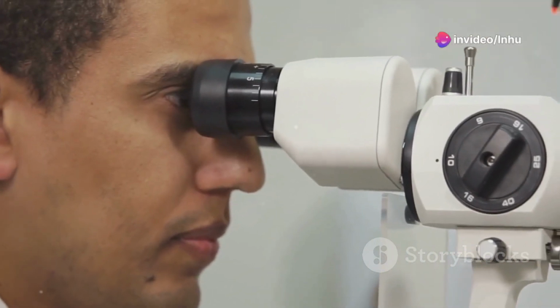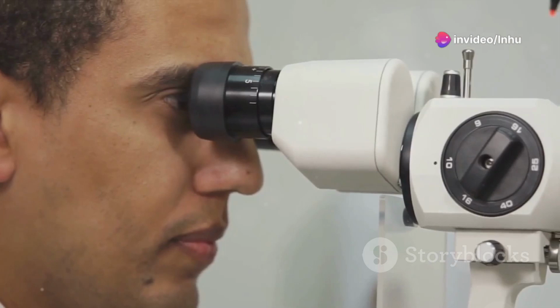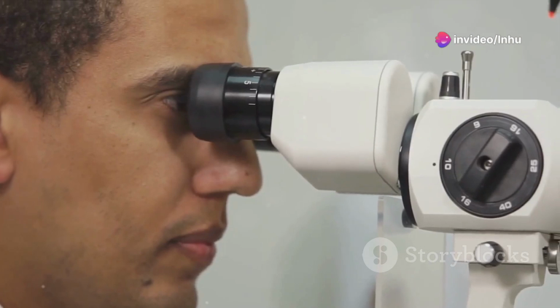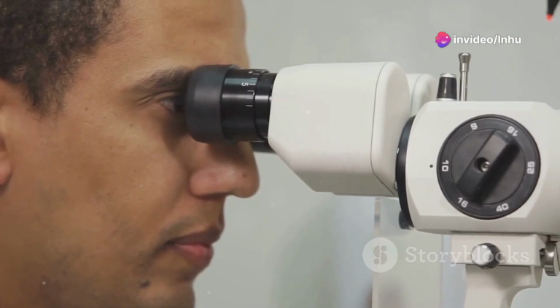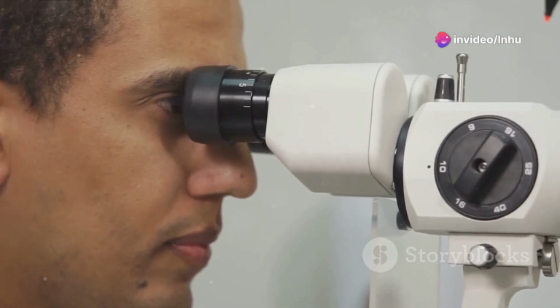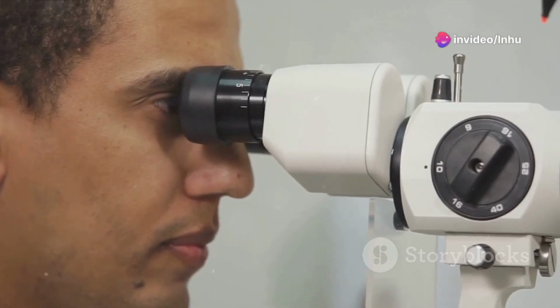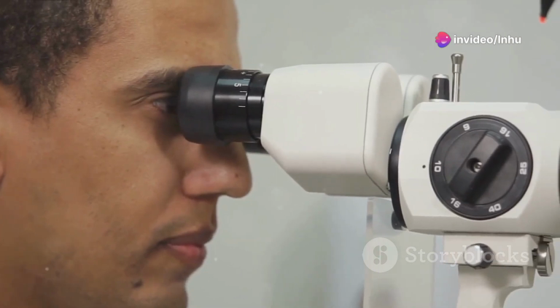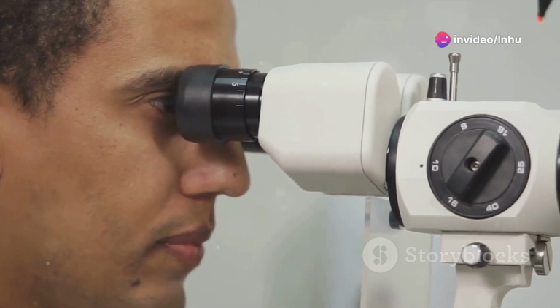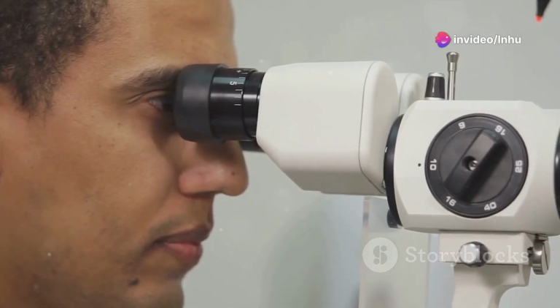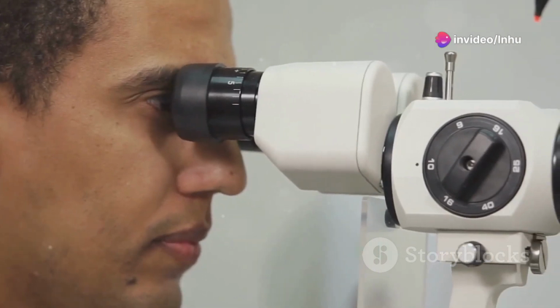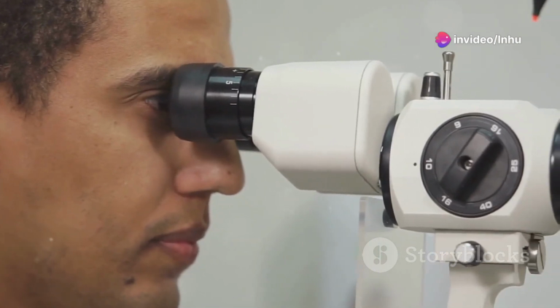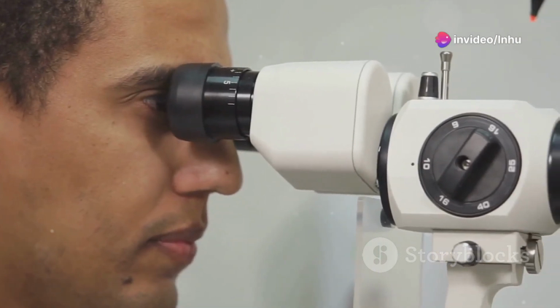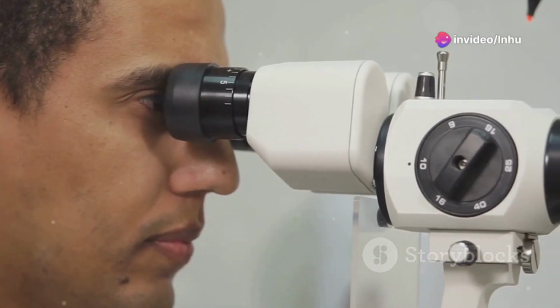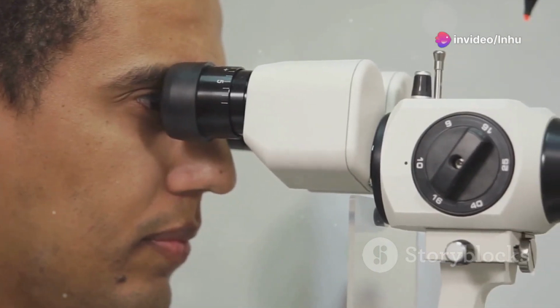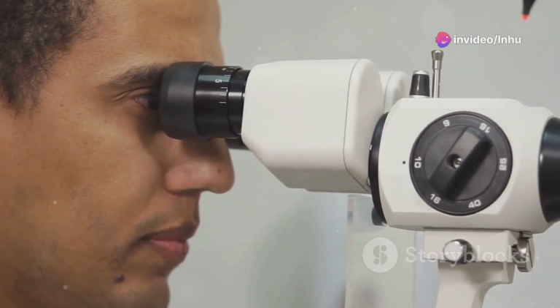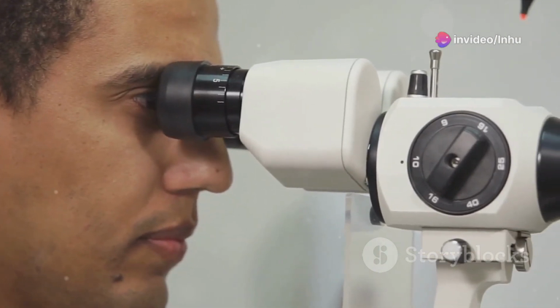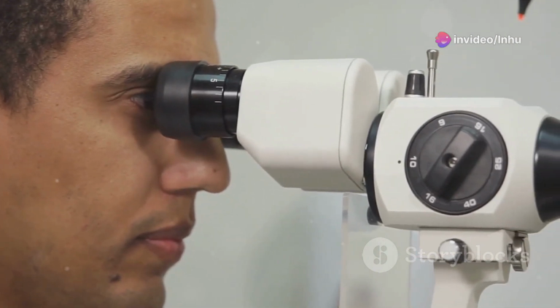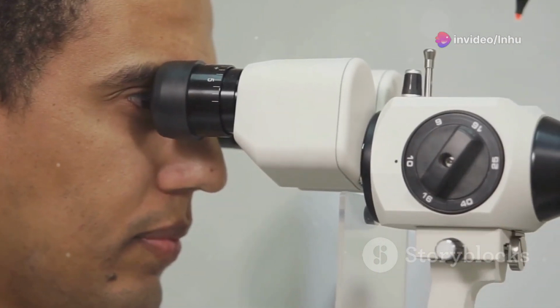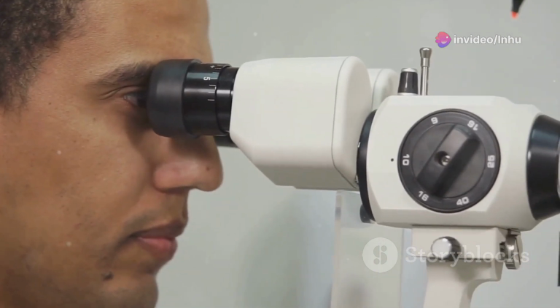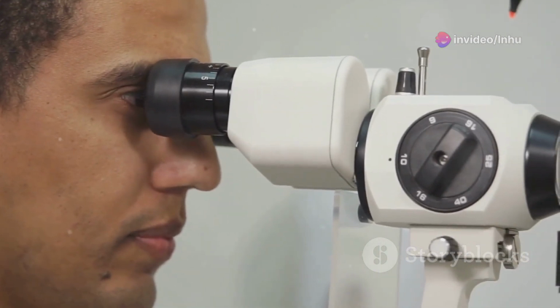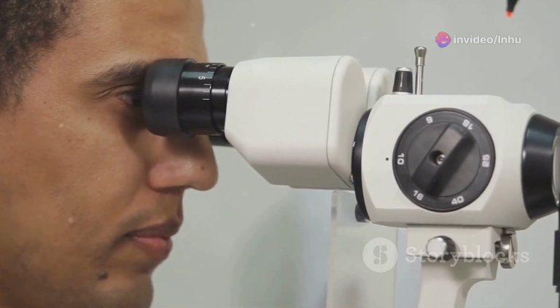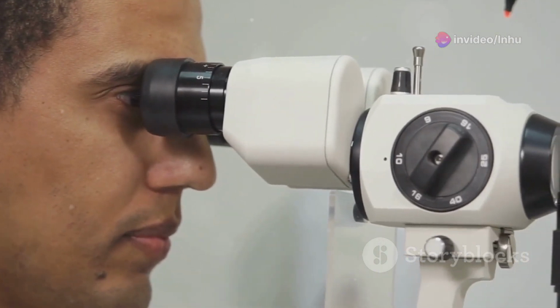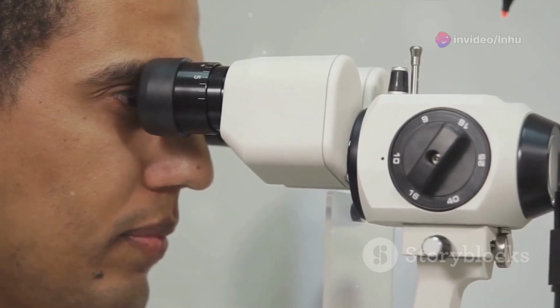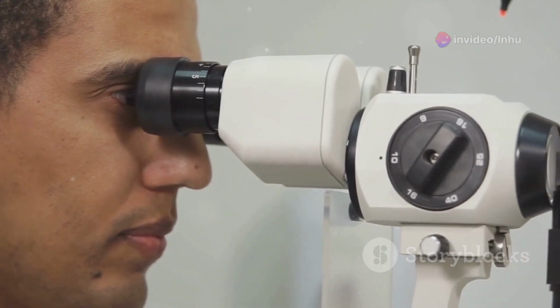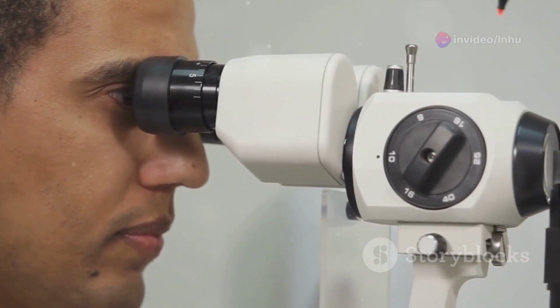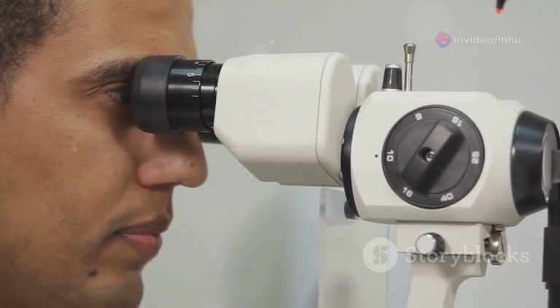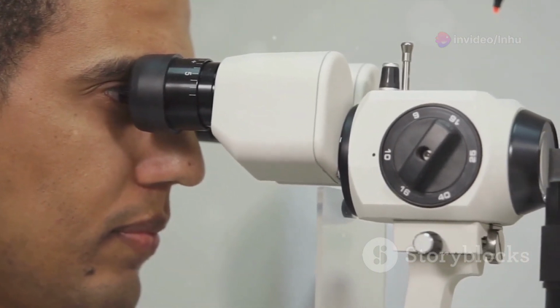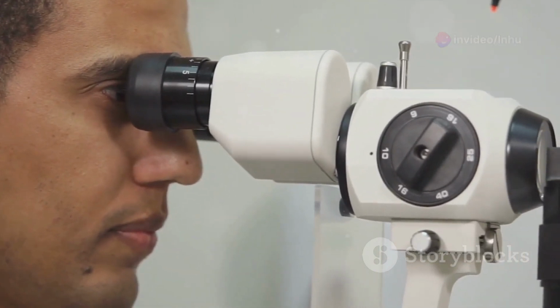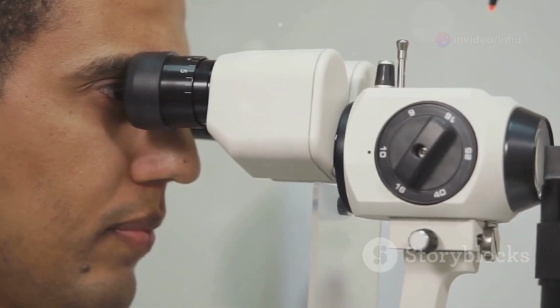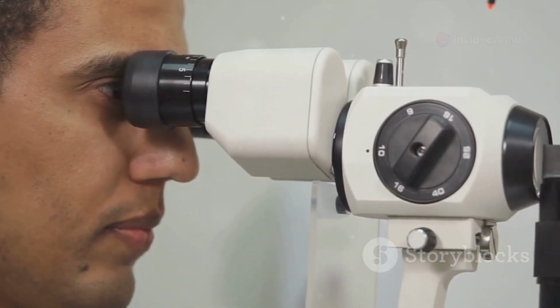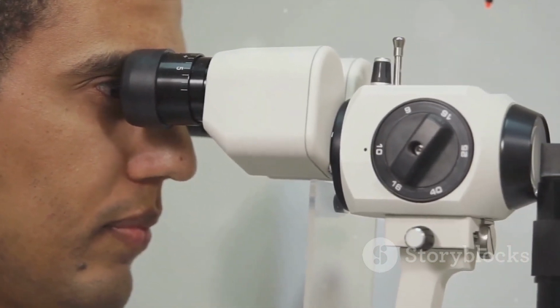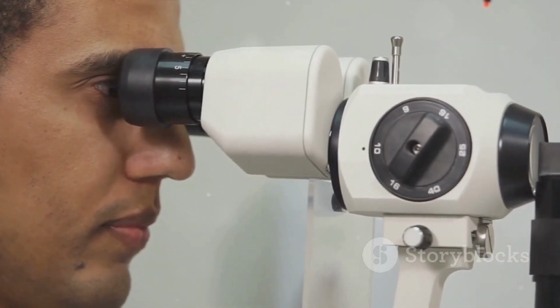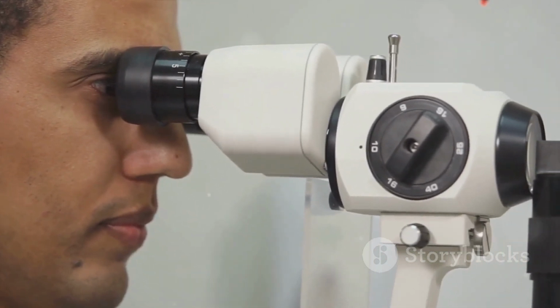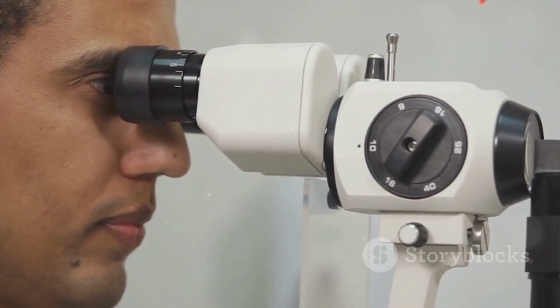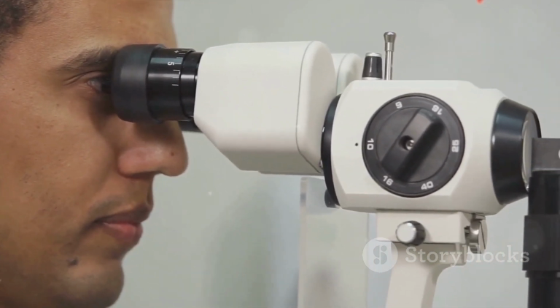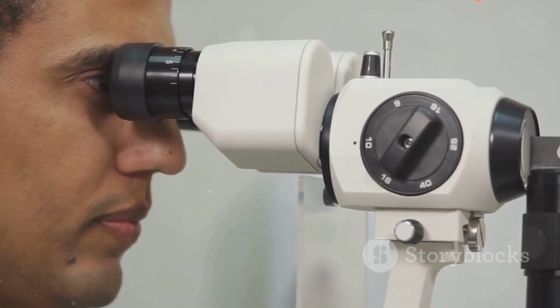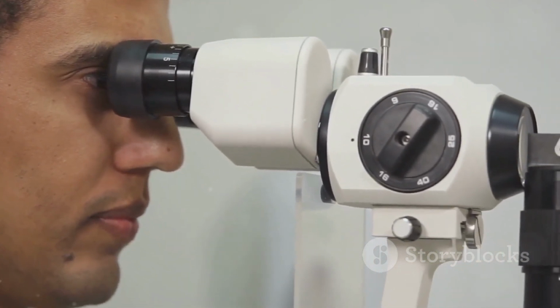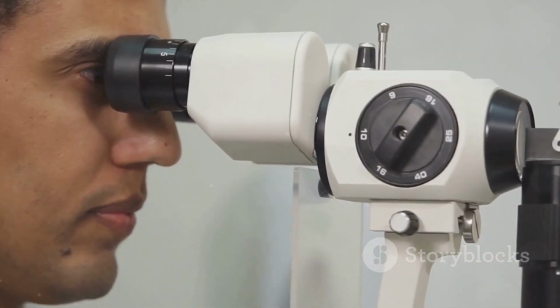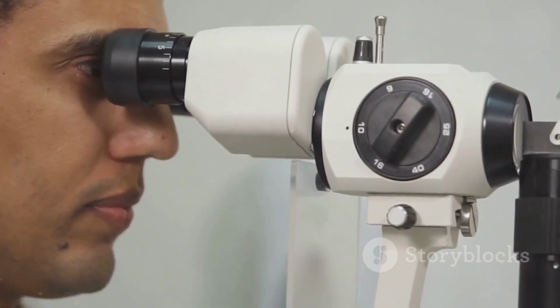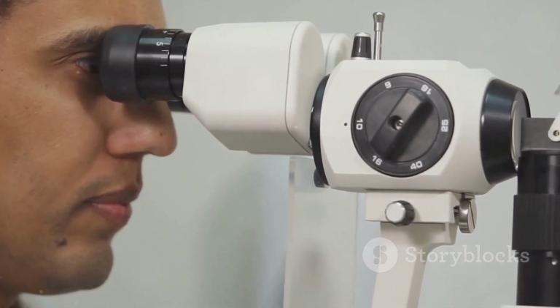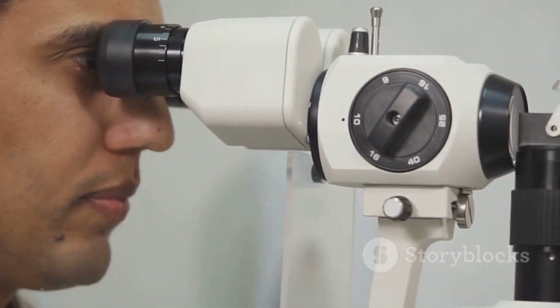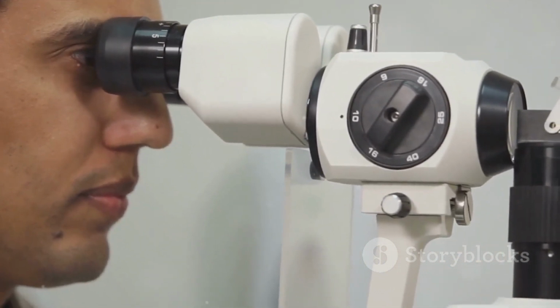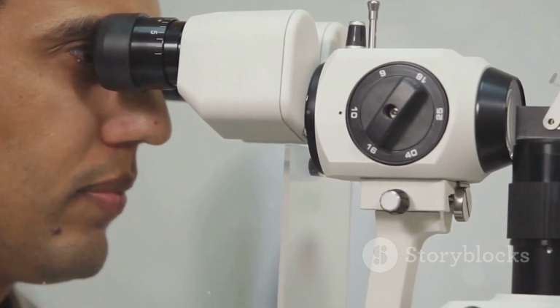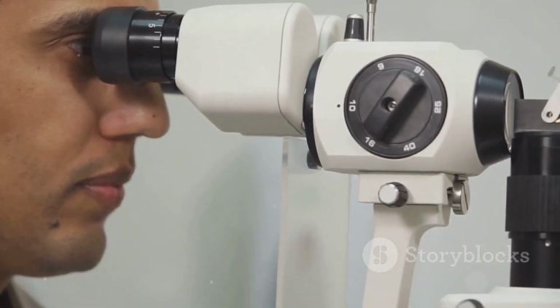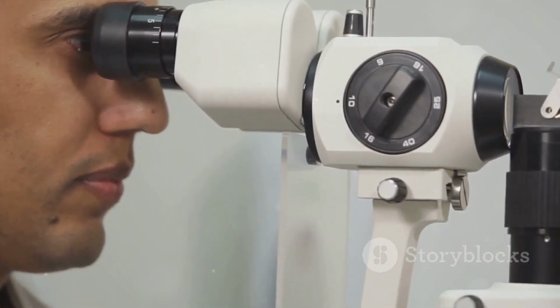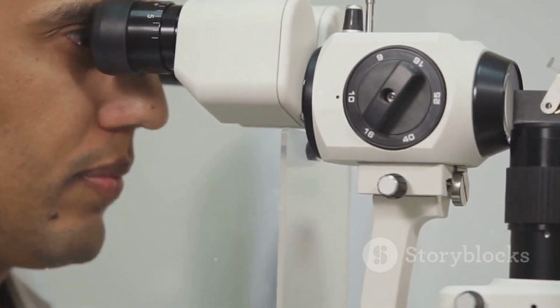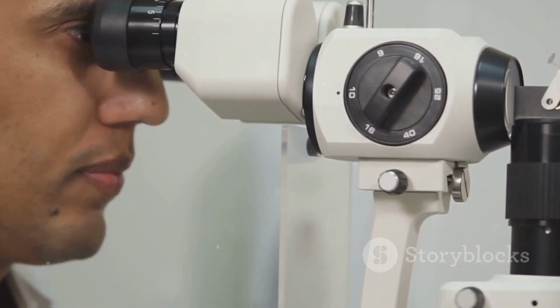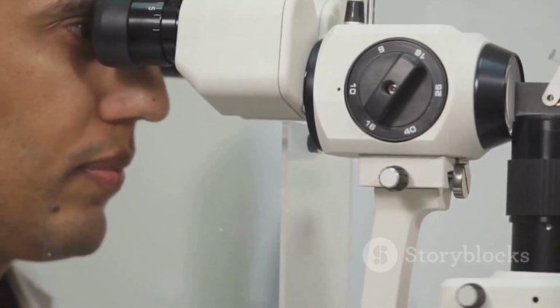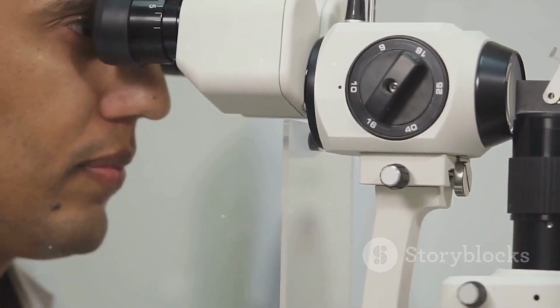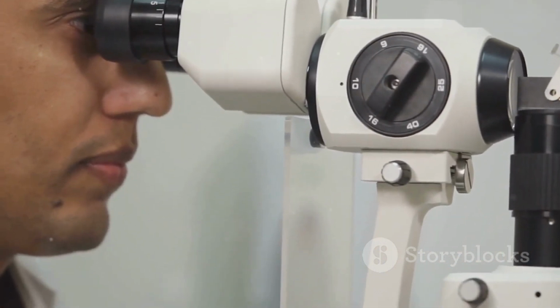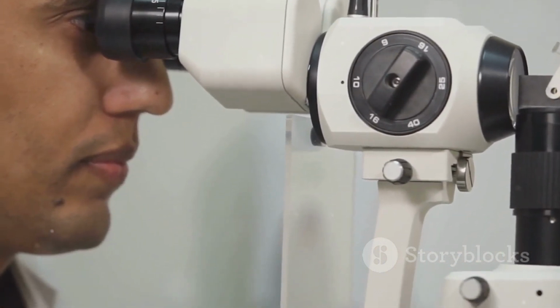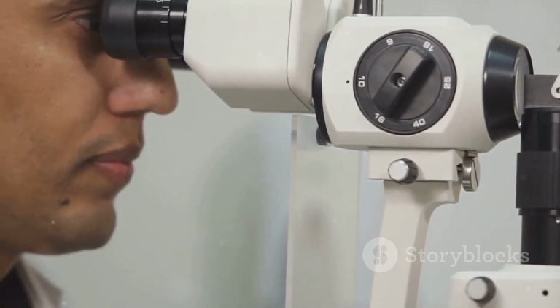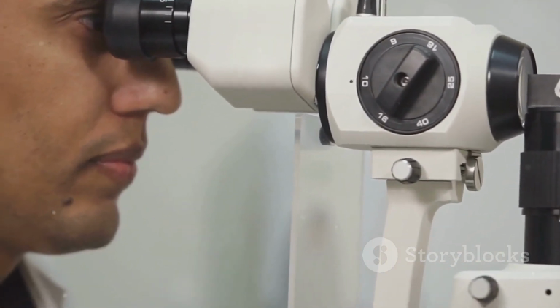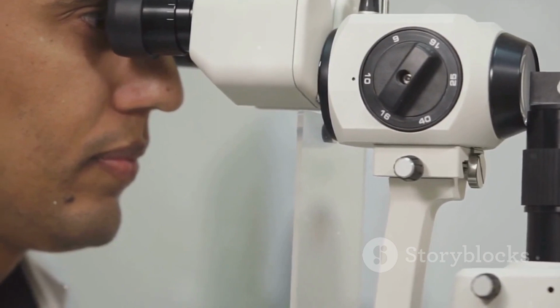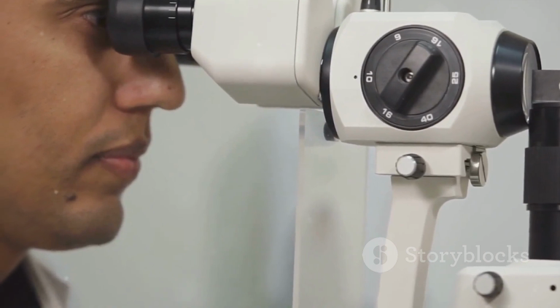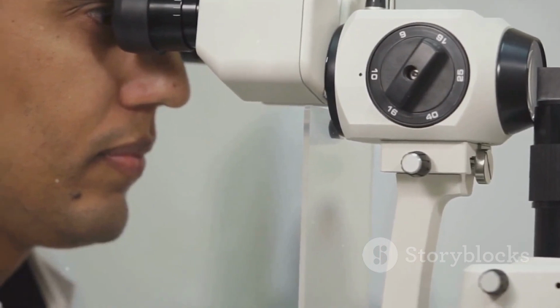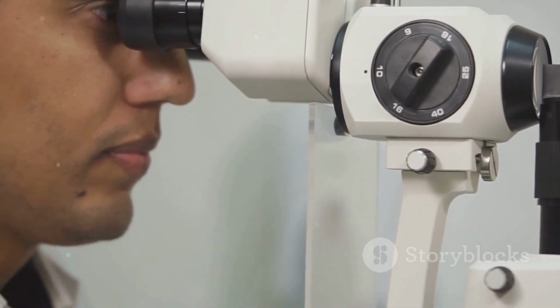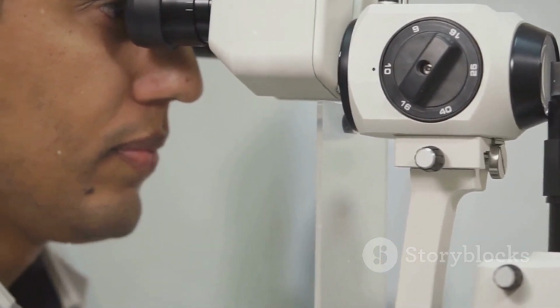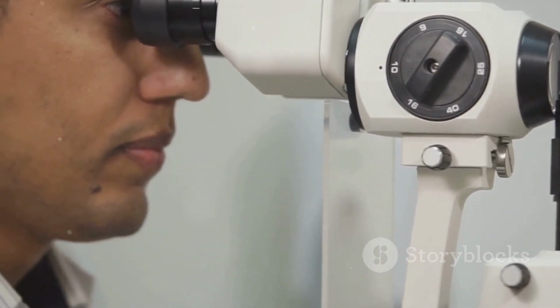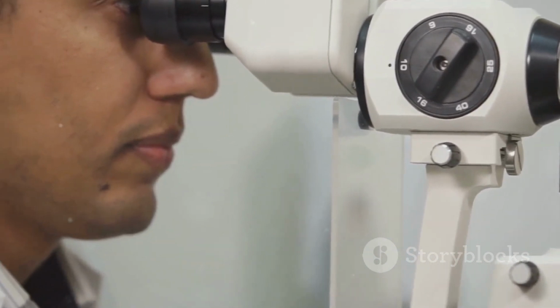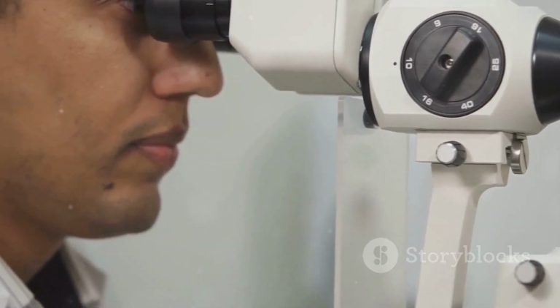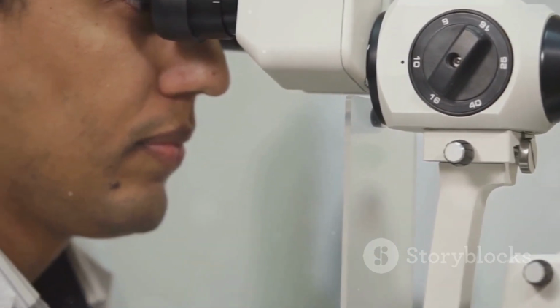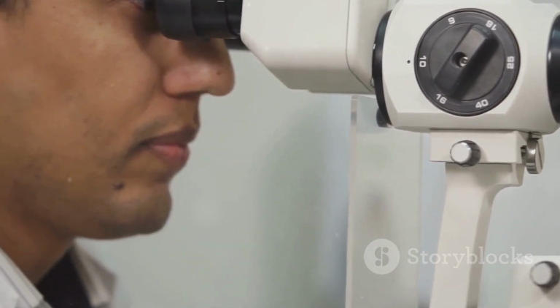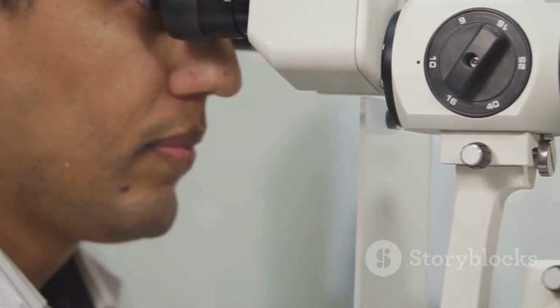As the condition progresses, it can lead to scarring of the cornea, inverted eyelashes, and ultimately damage to the cornea, potentially resulting in blindness.